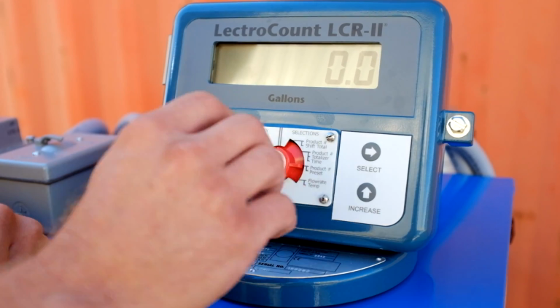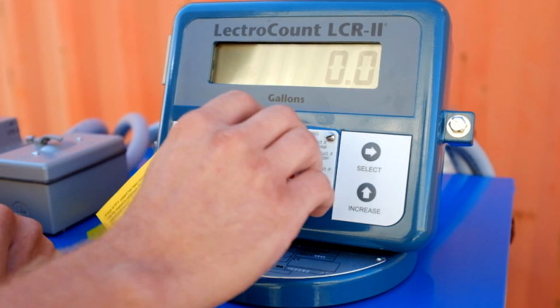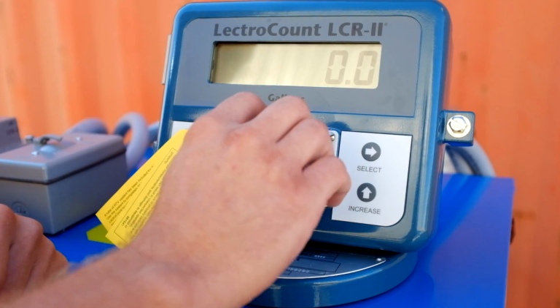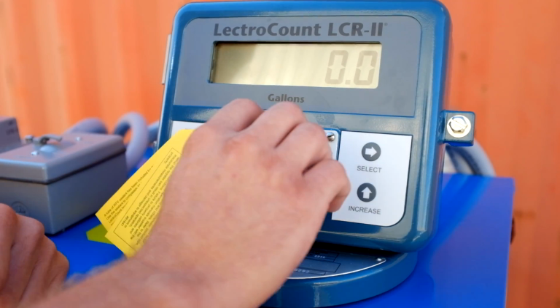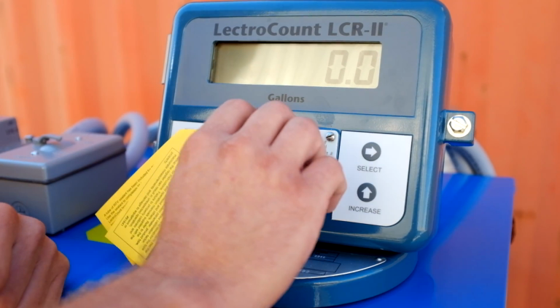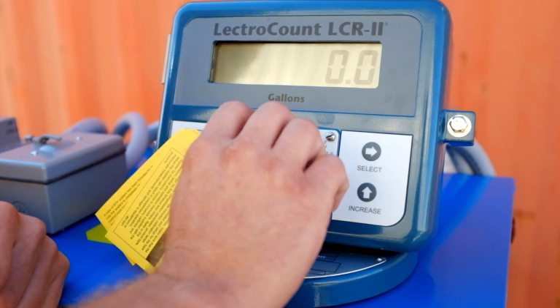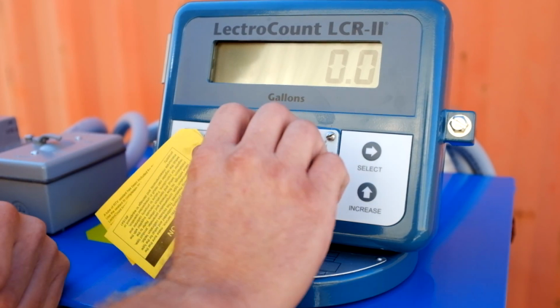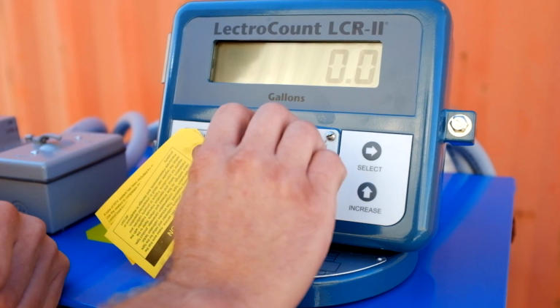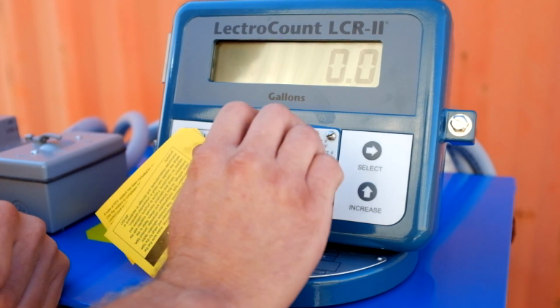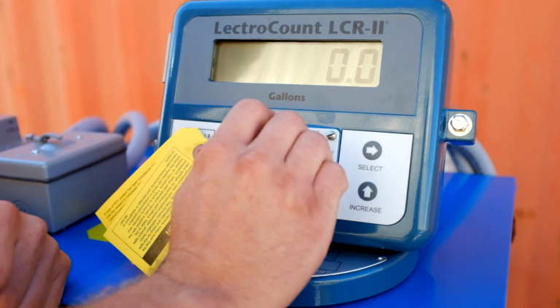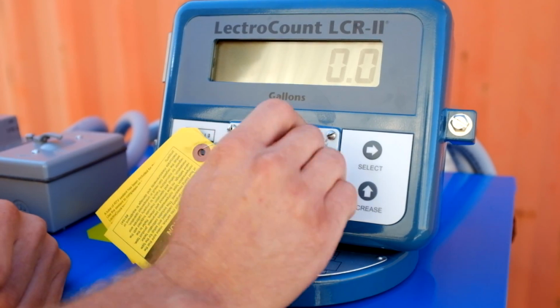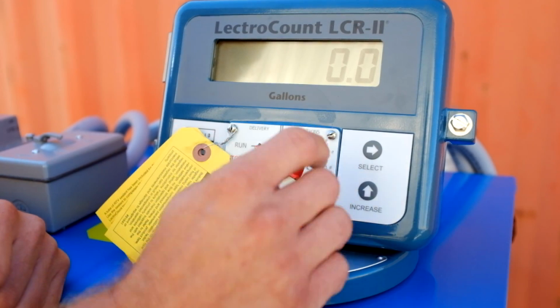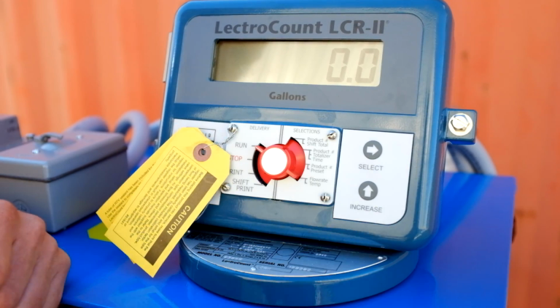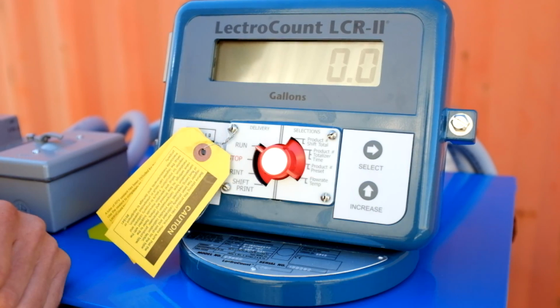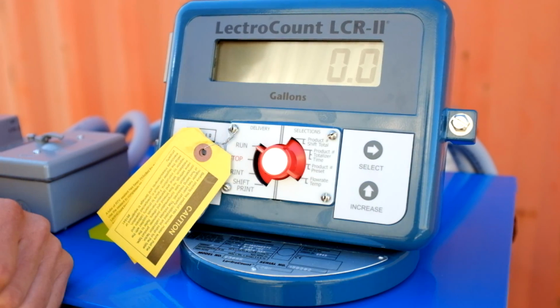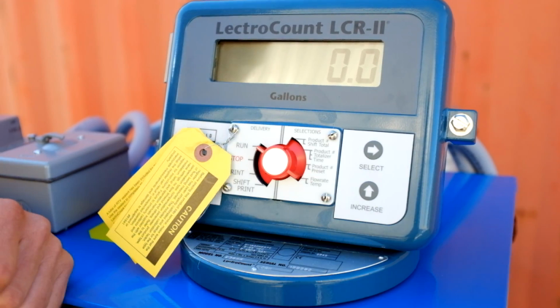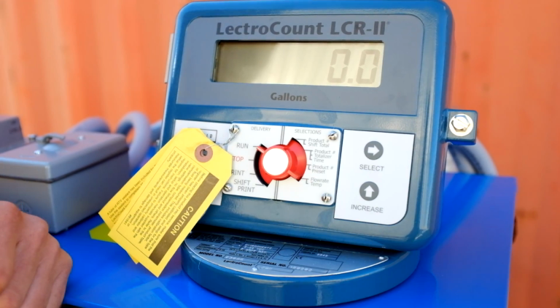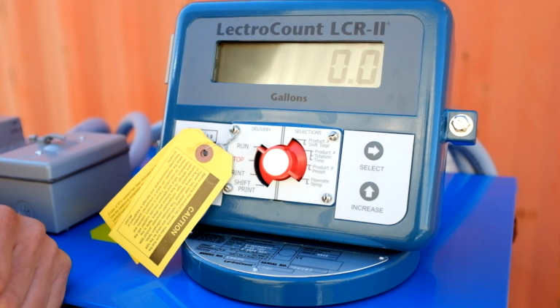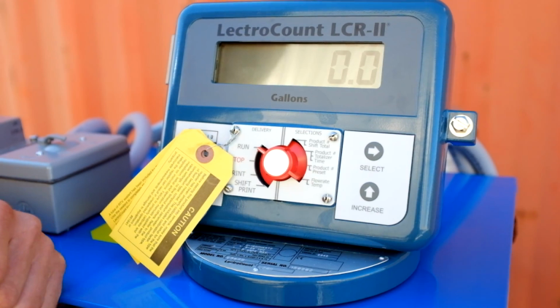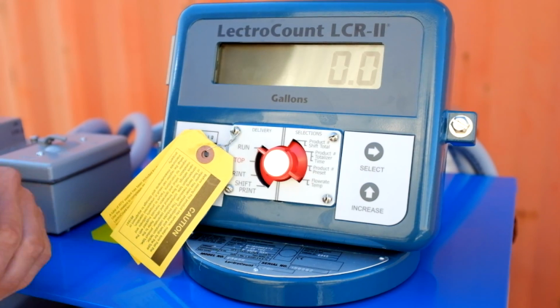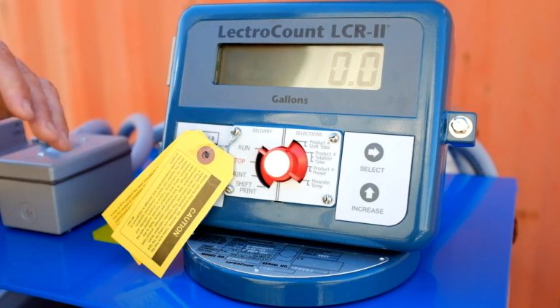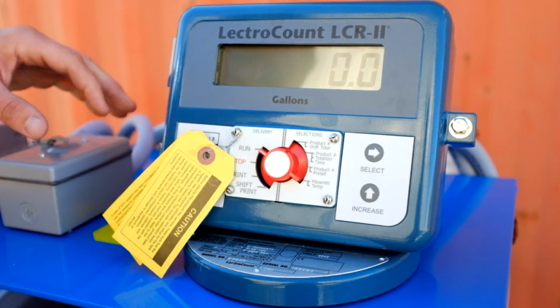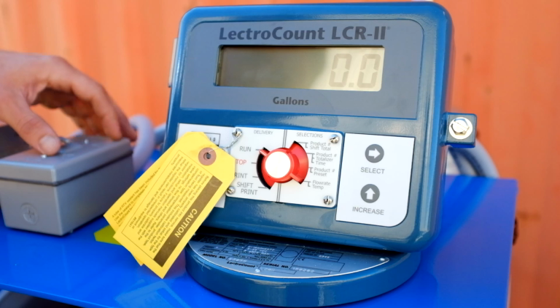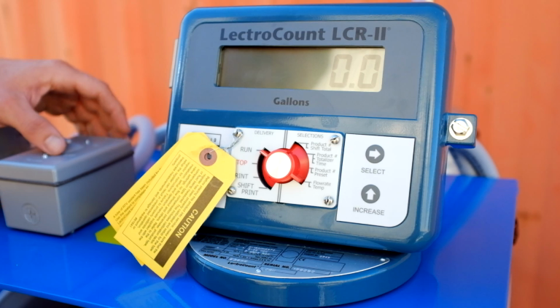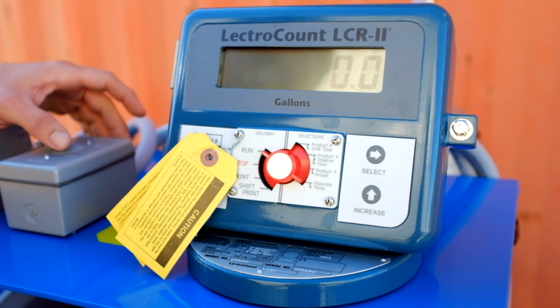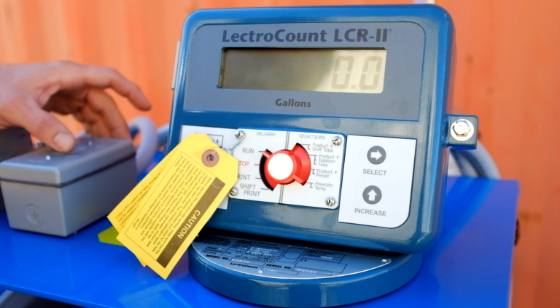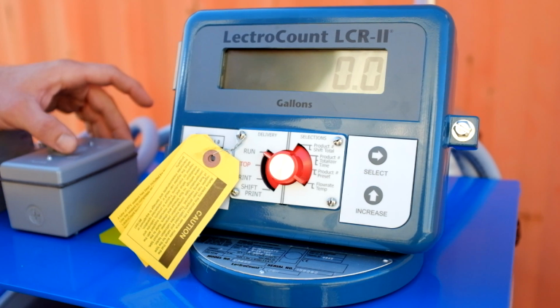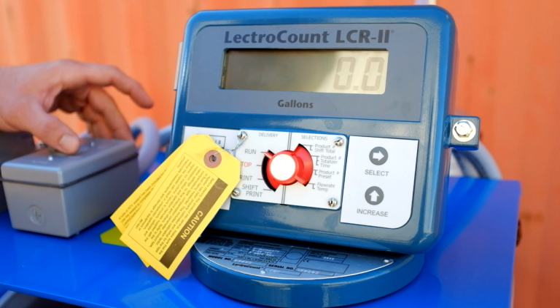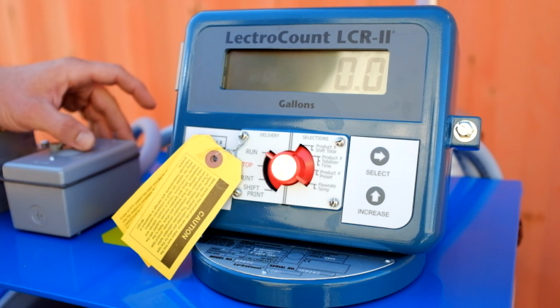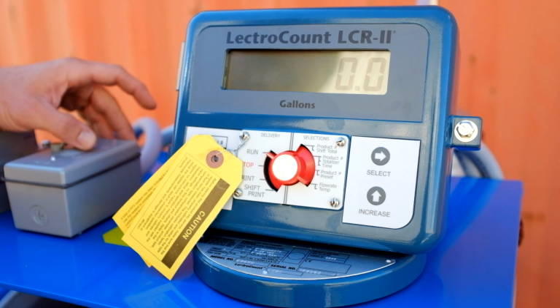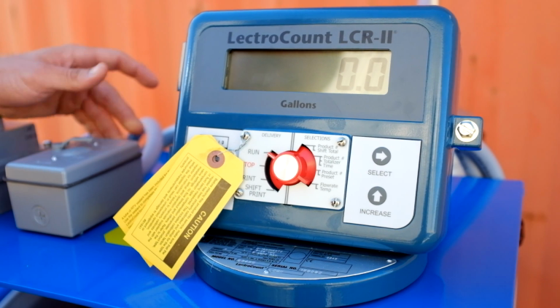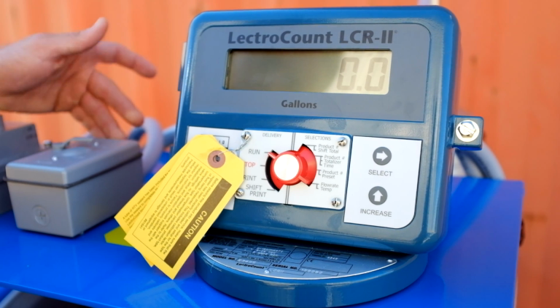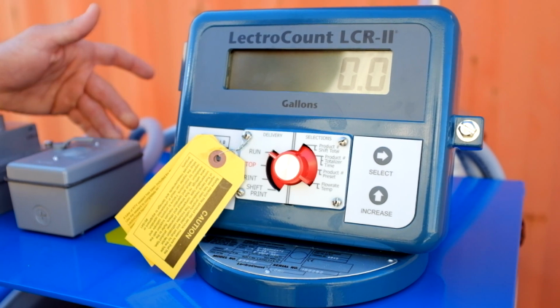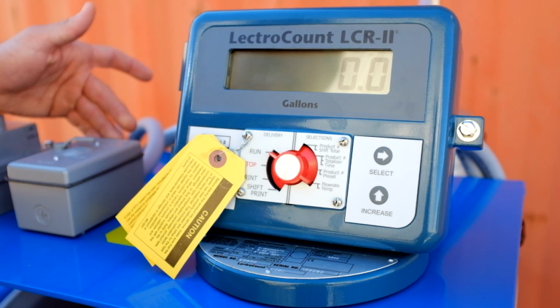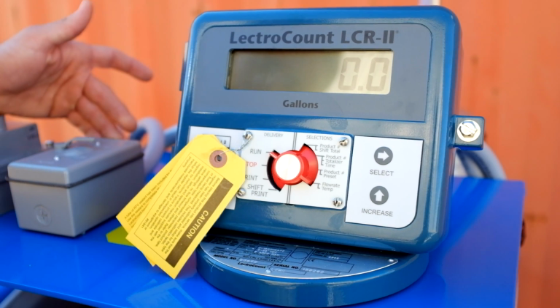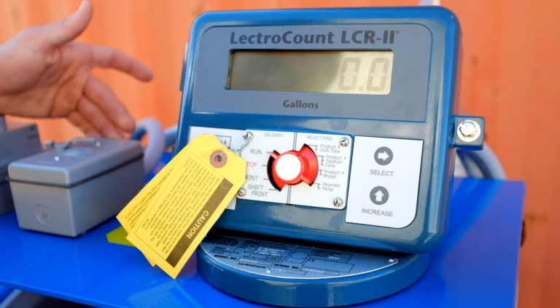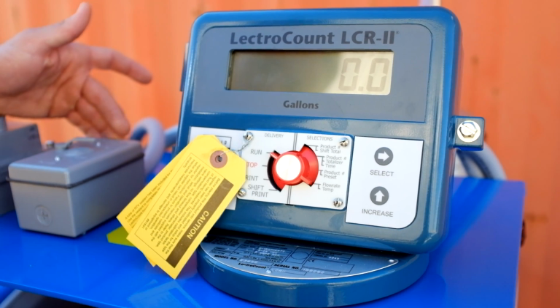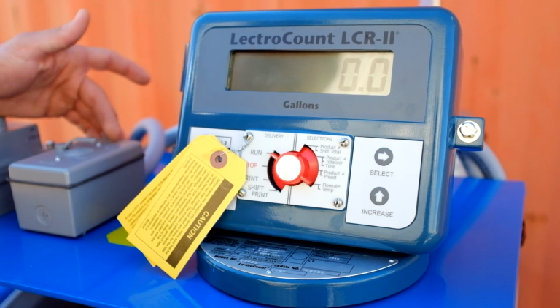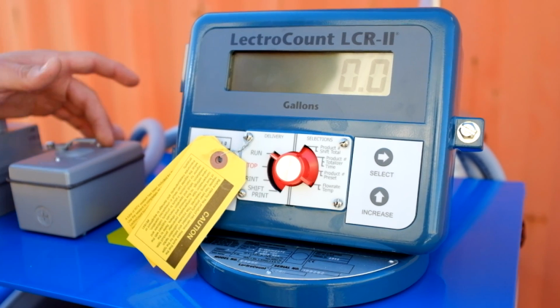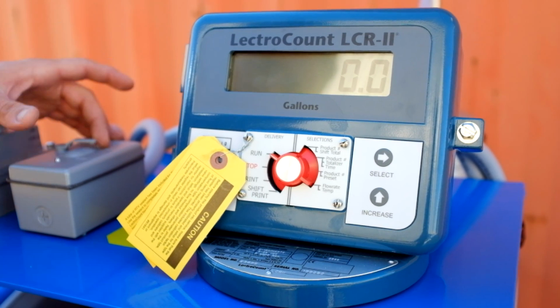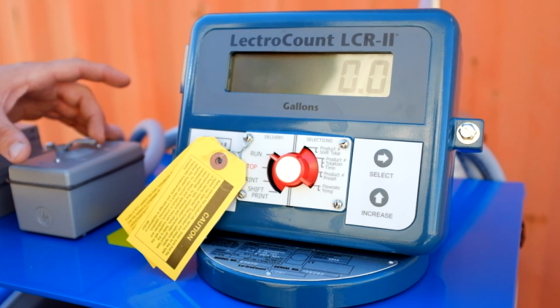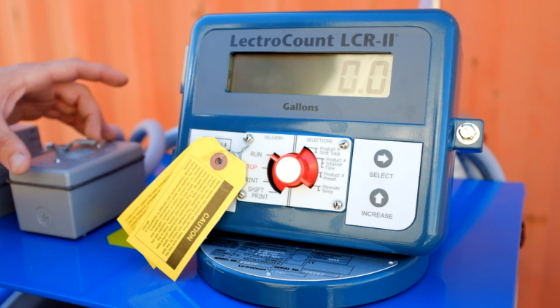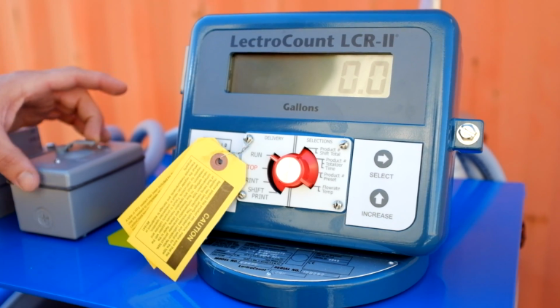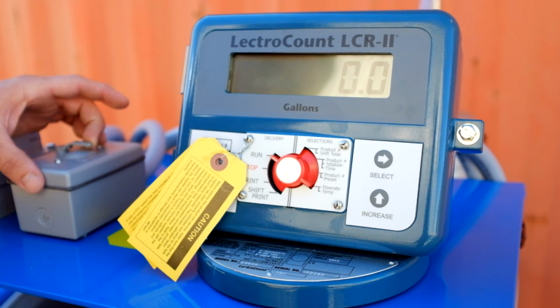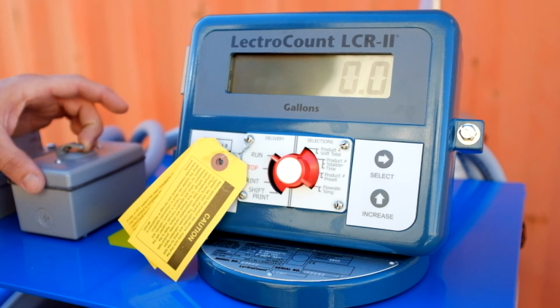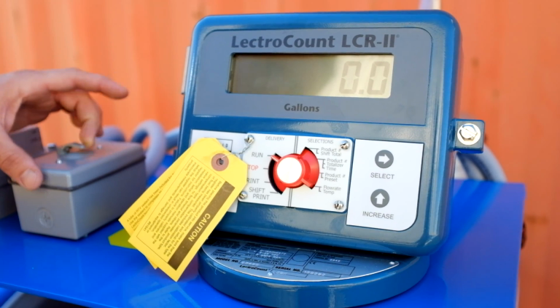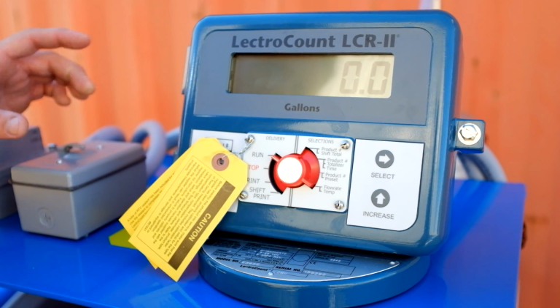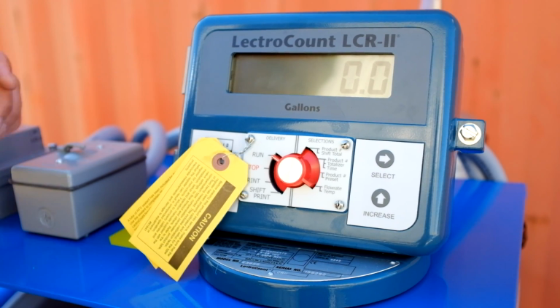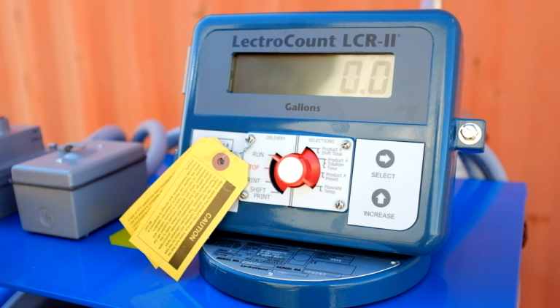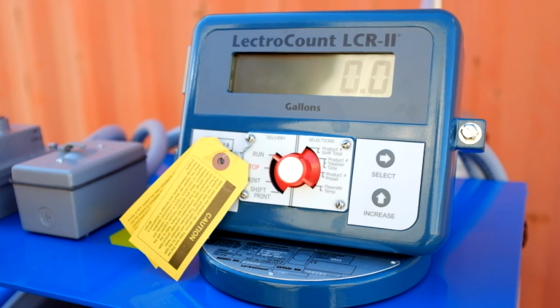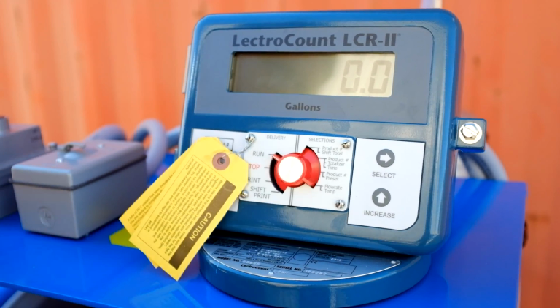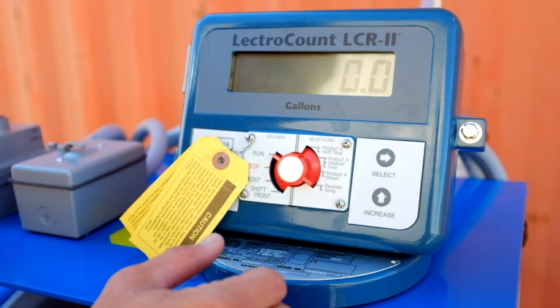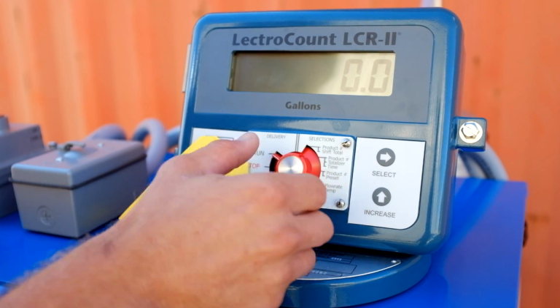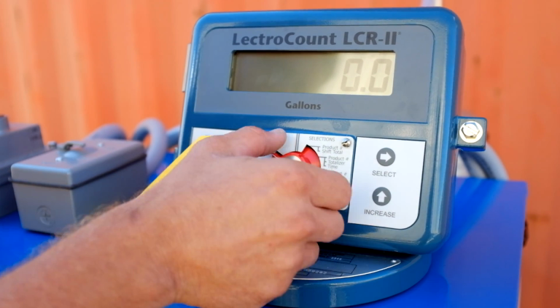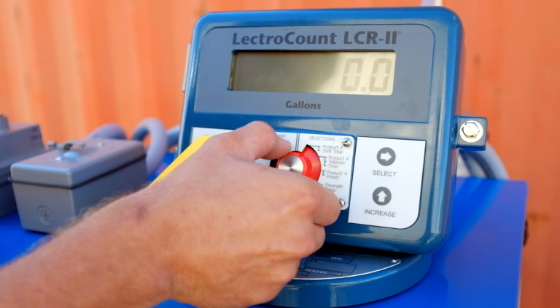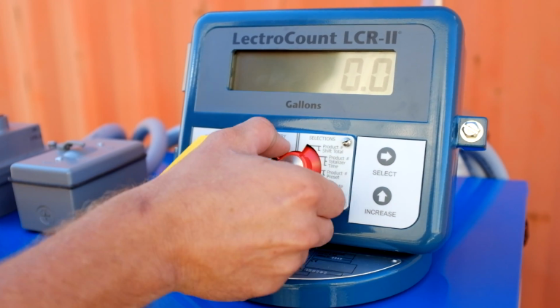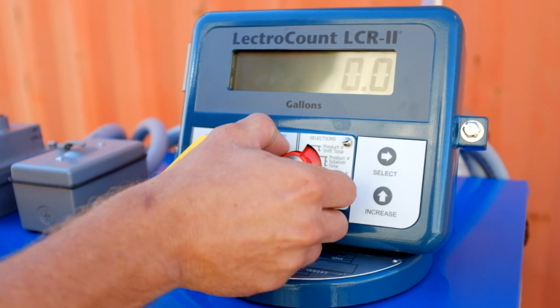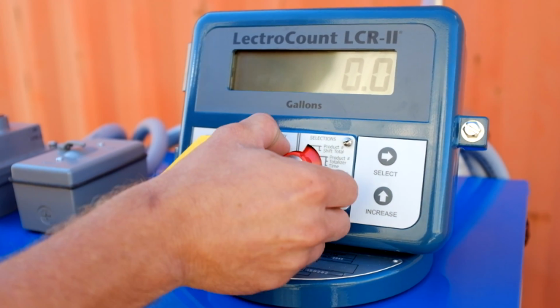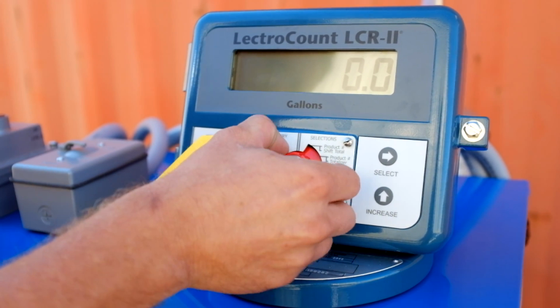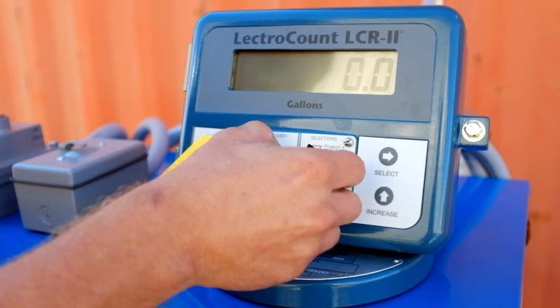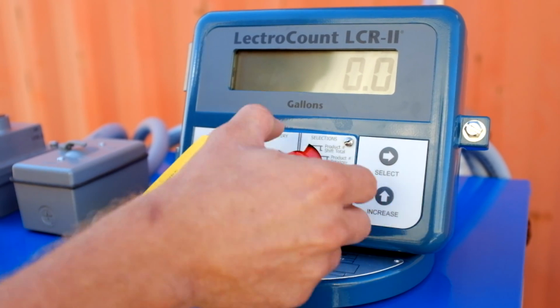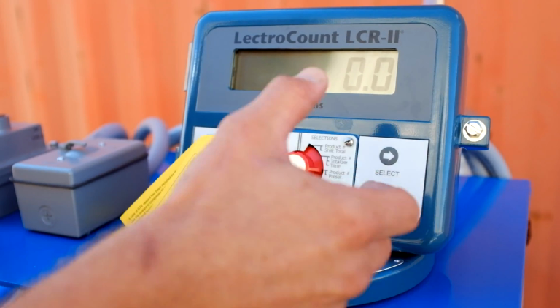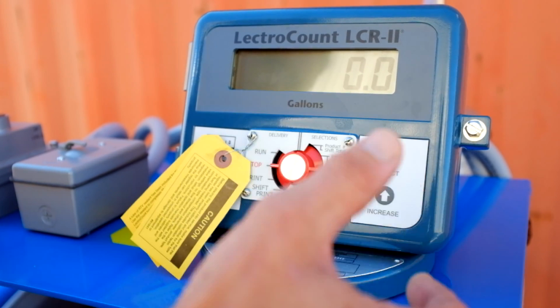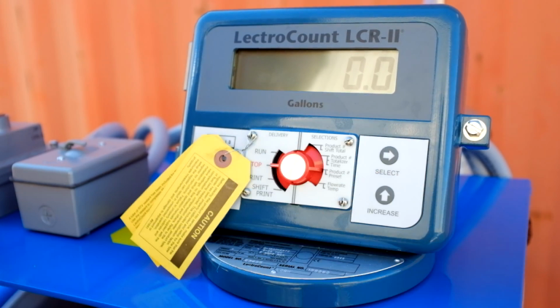To start, turn it to run. Turn on your pump. Once you're done, hit stop.